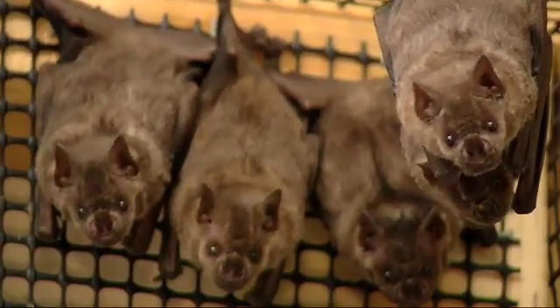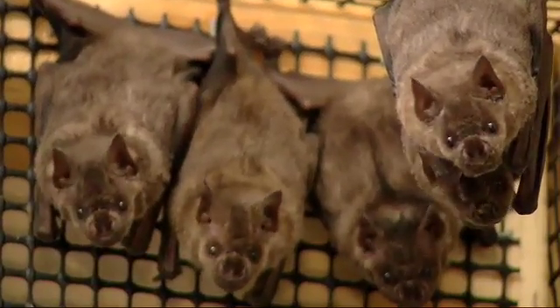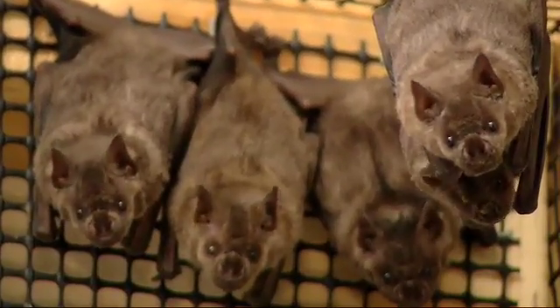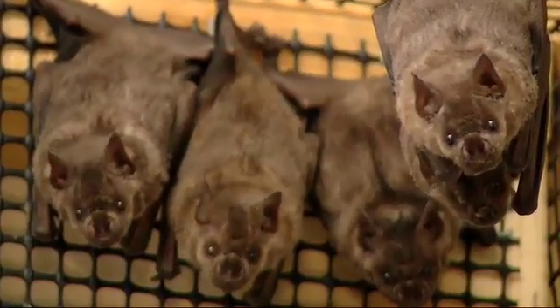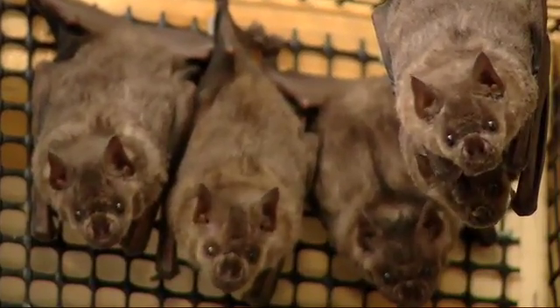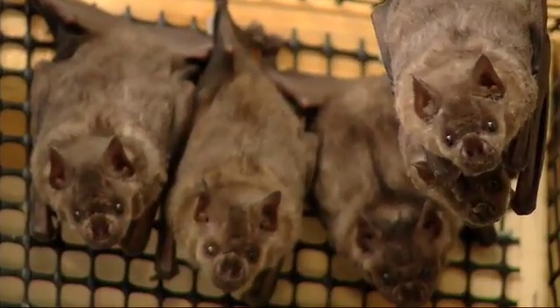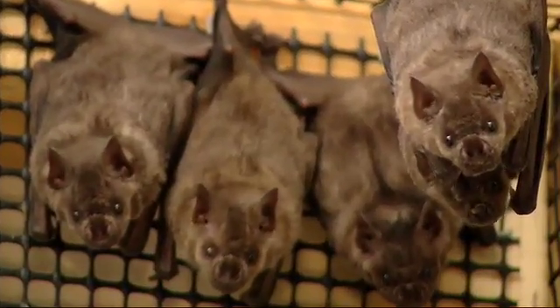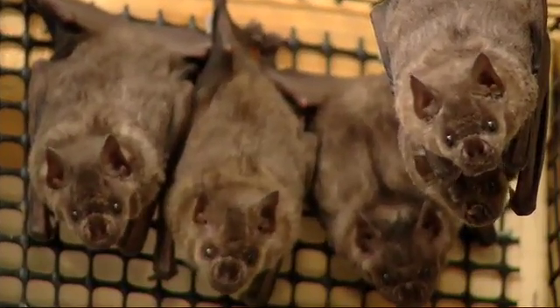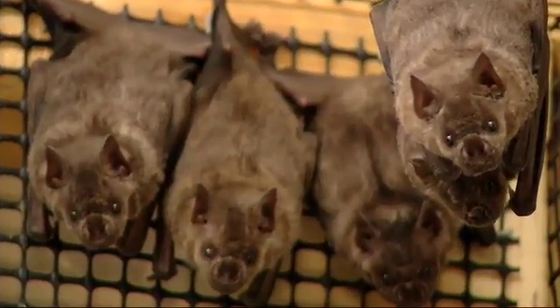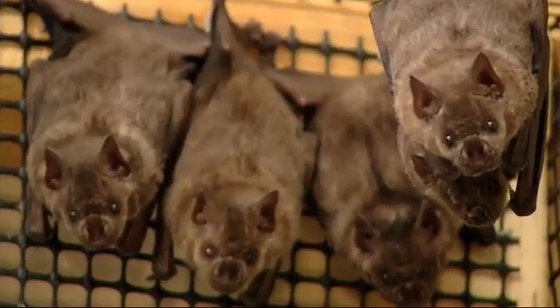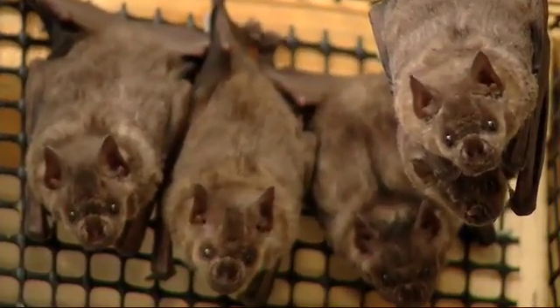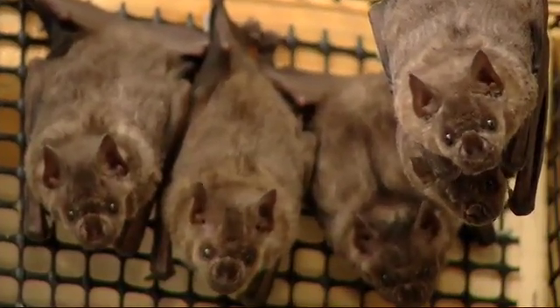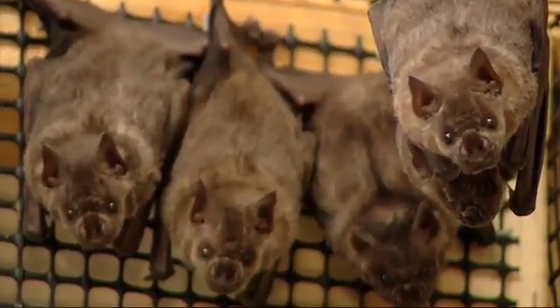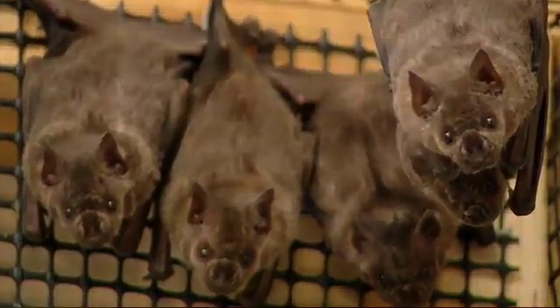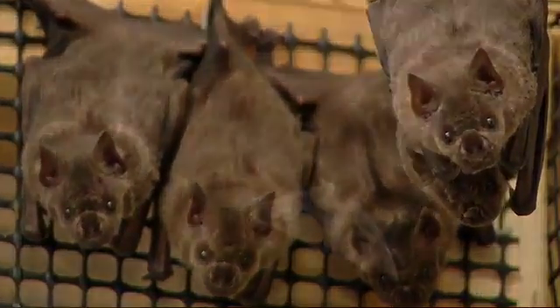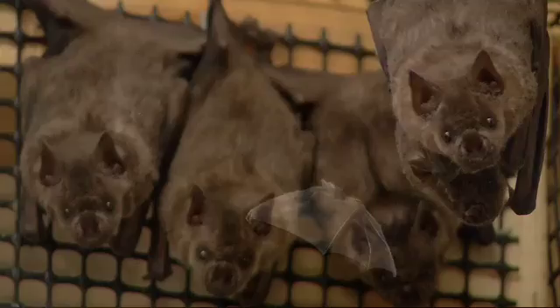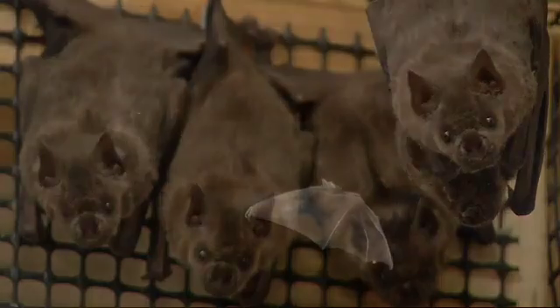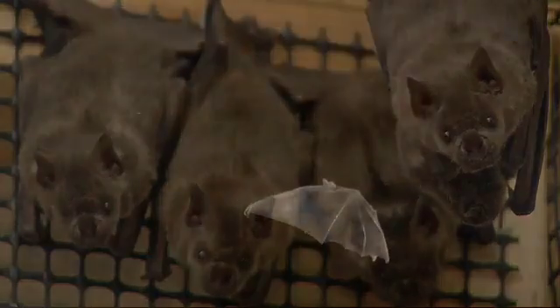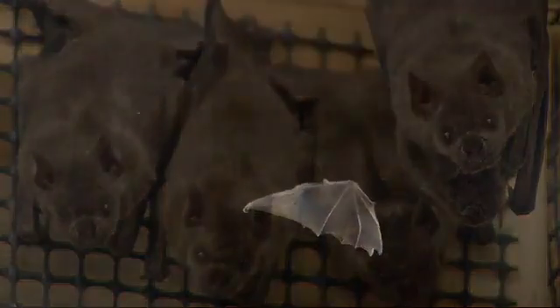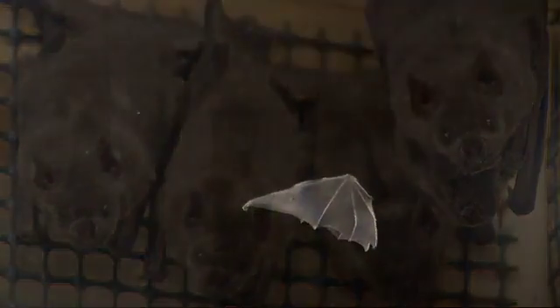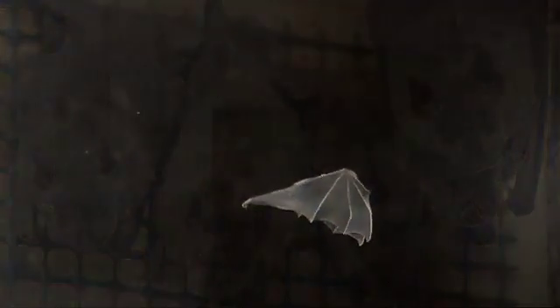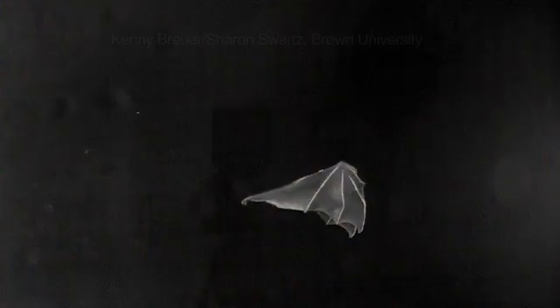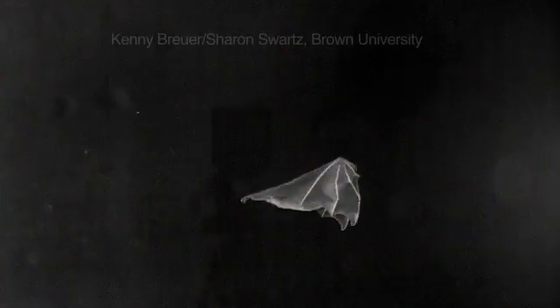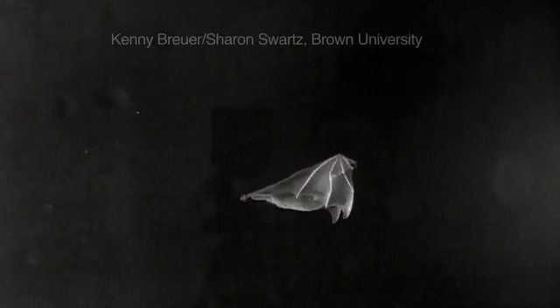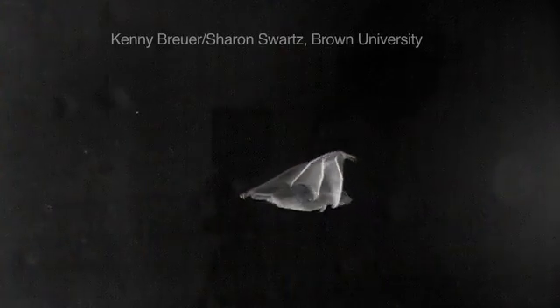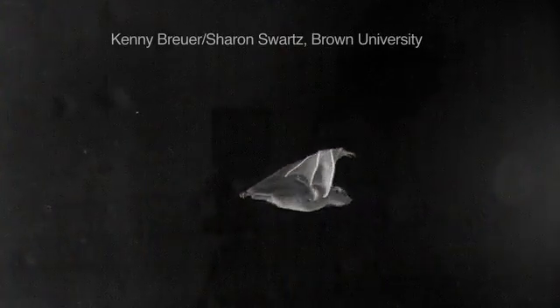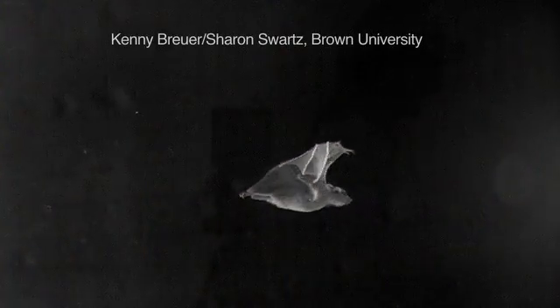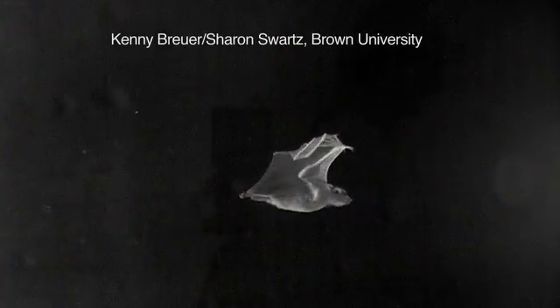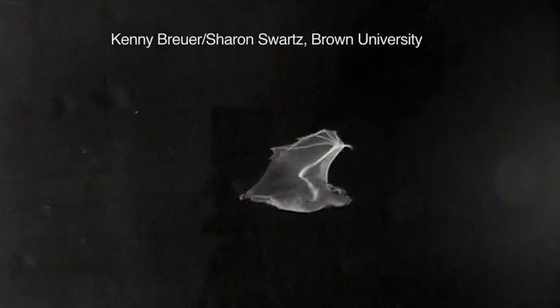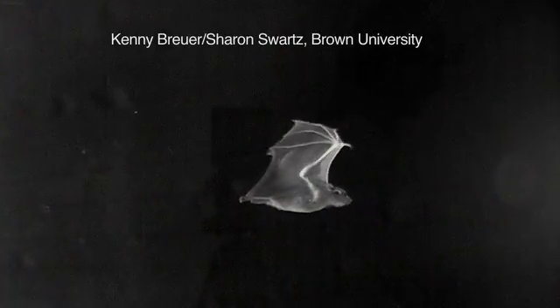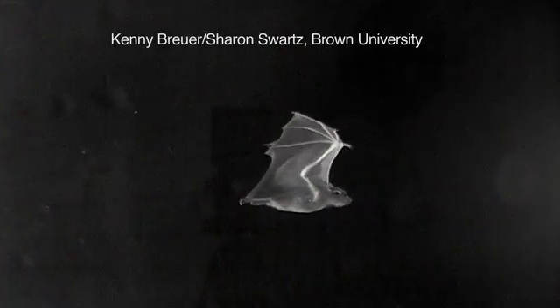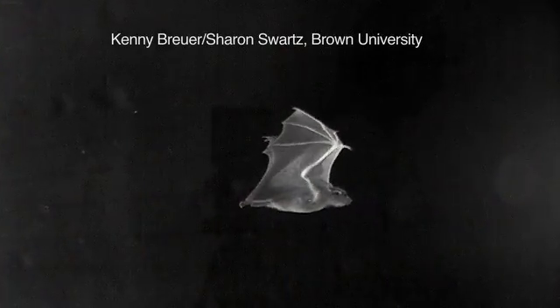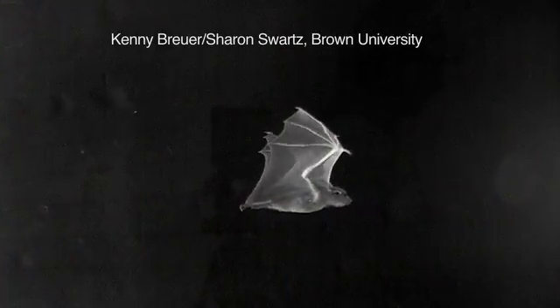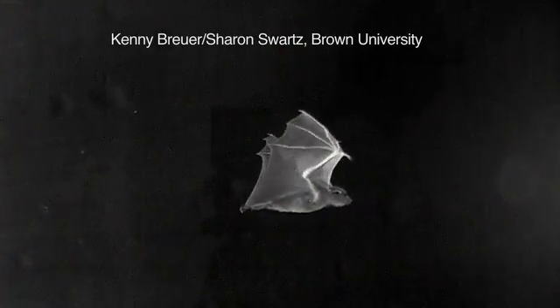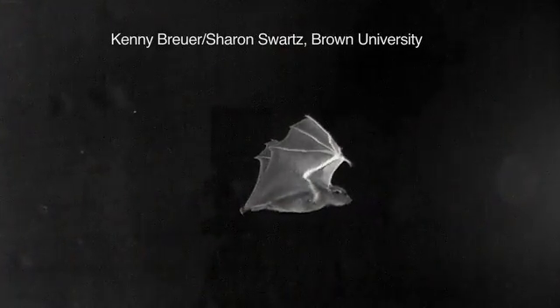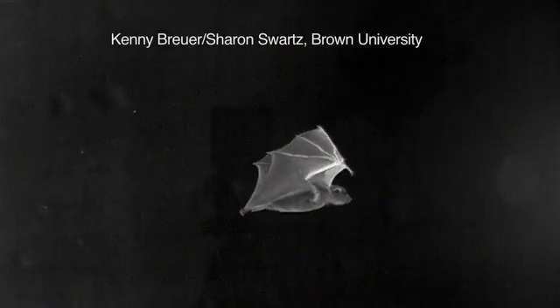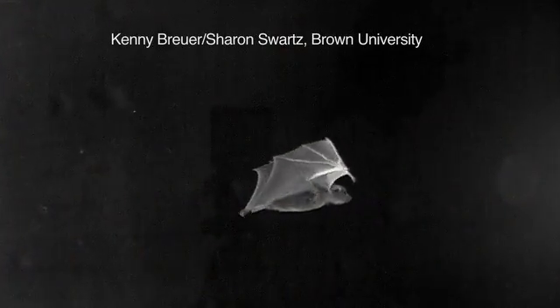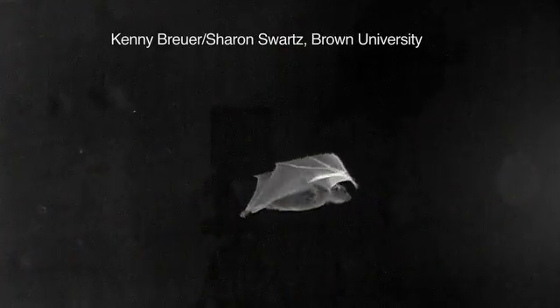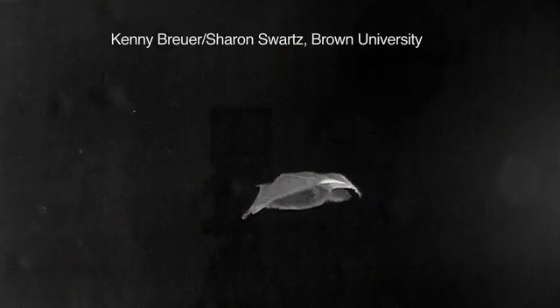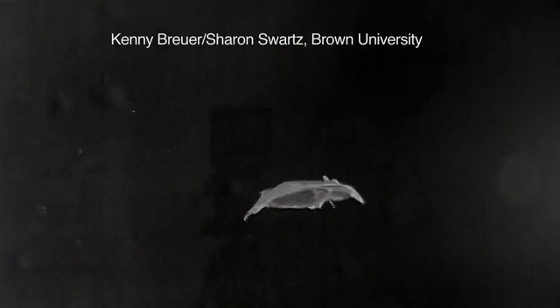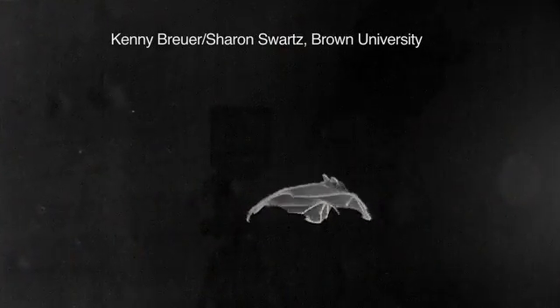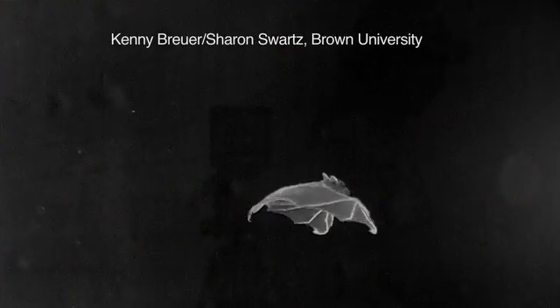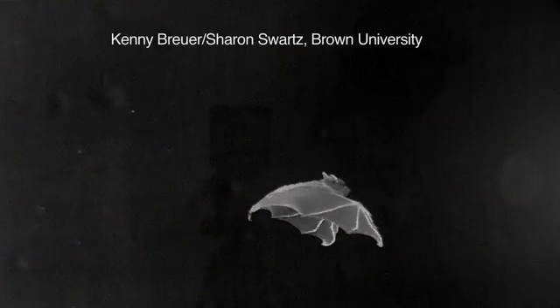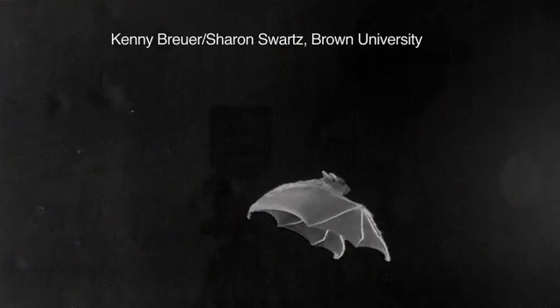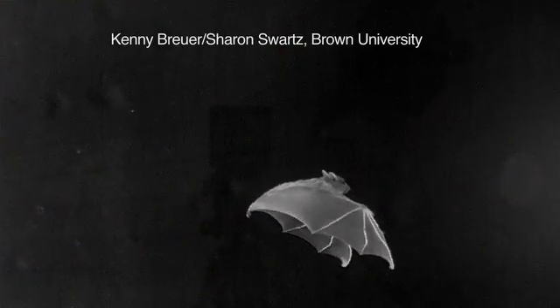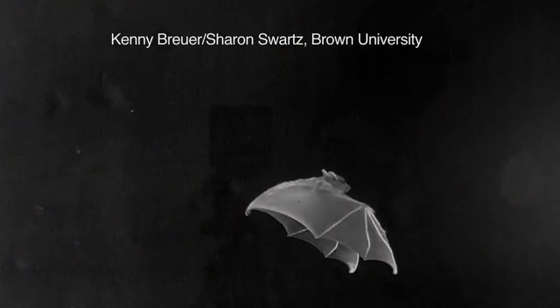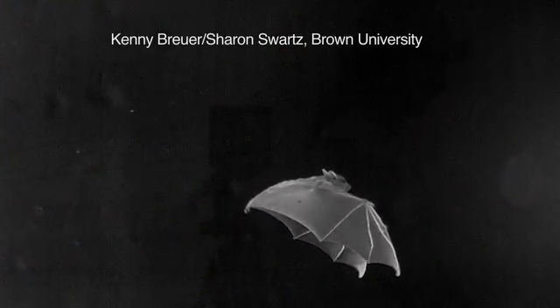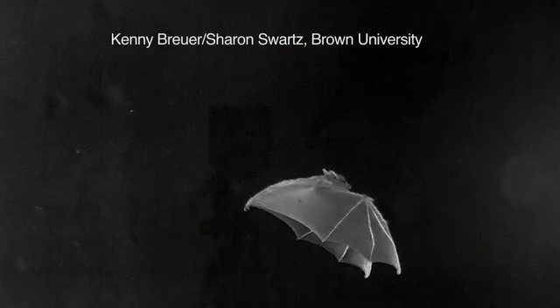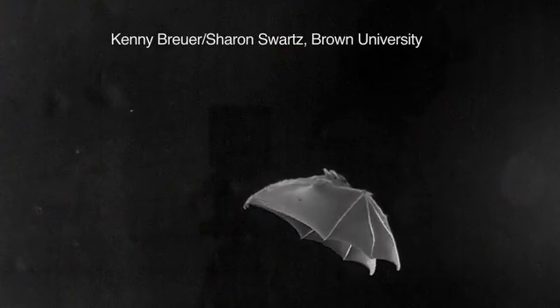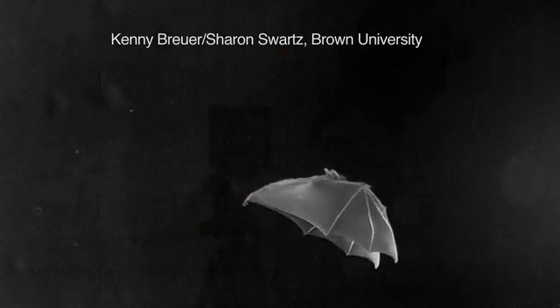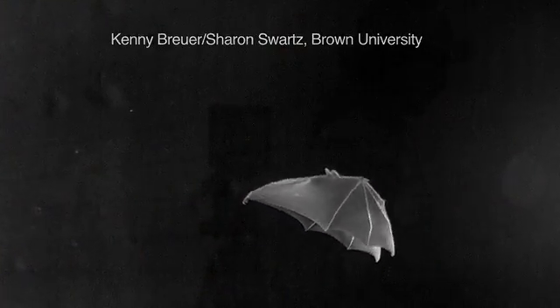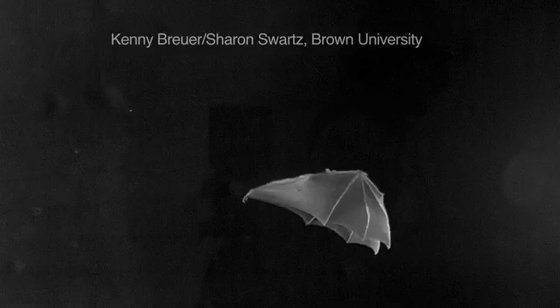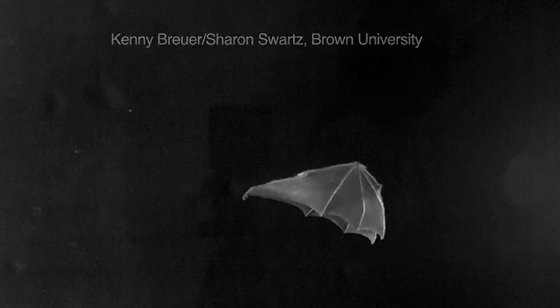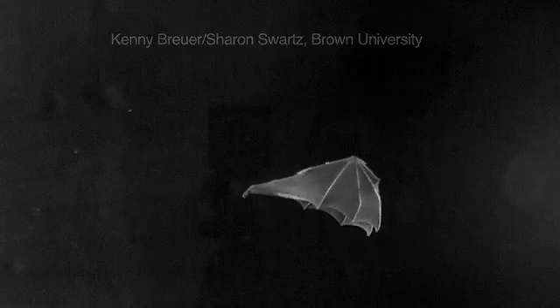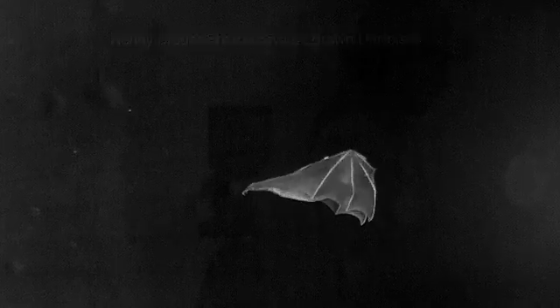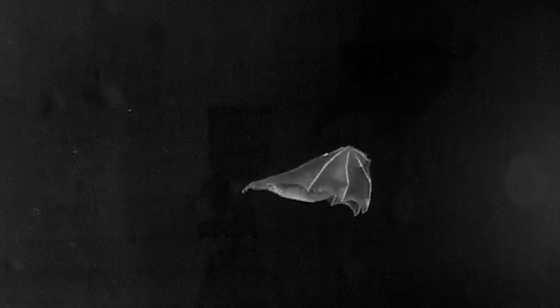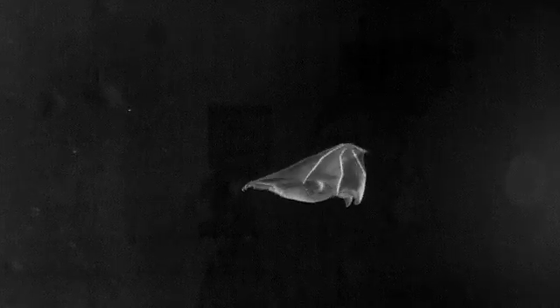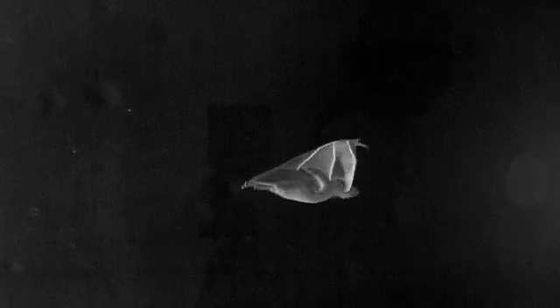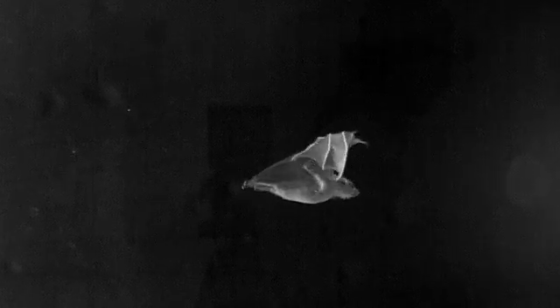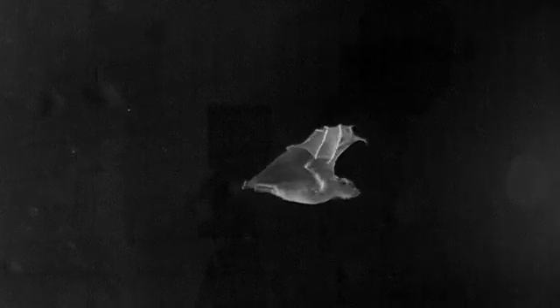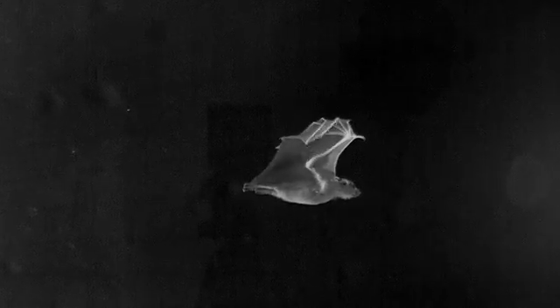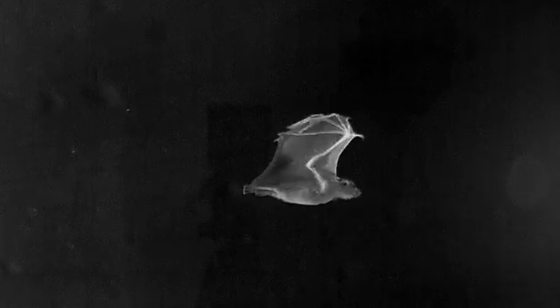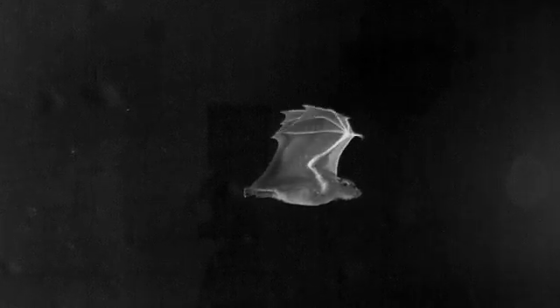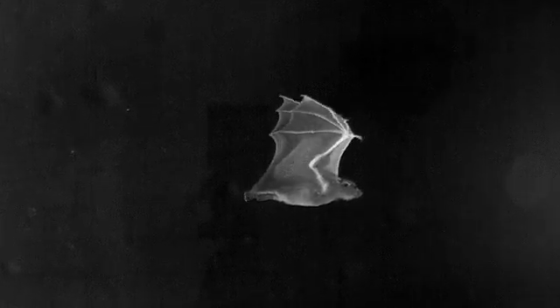They're mammals, not birds — the only mammals on Earth that can fly under their own power.